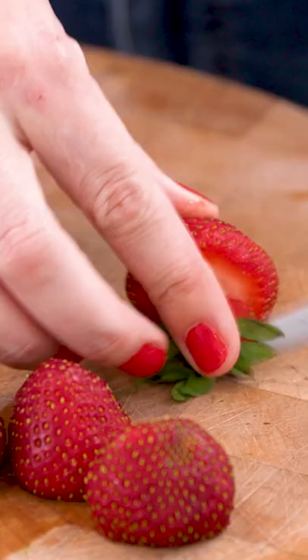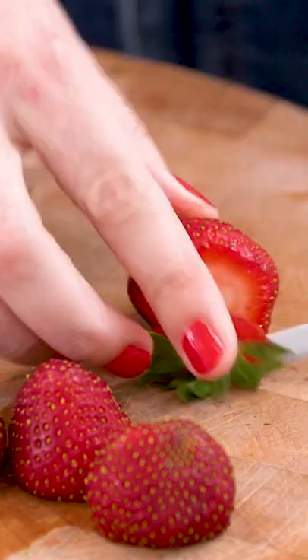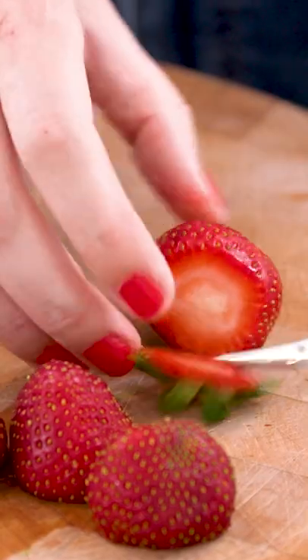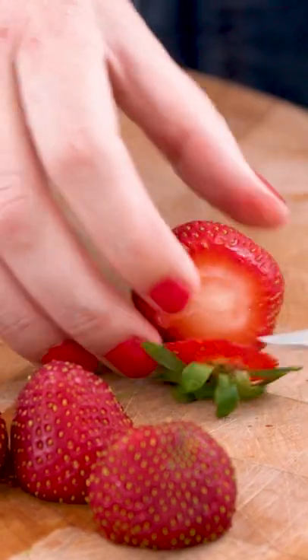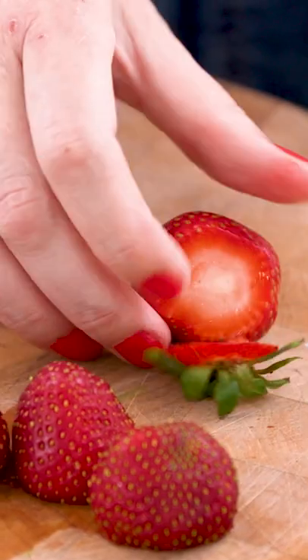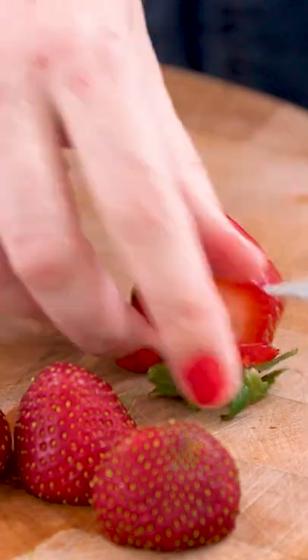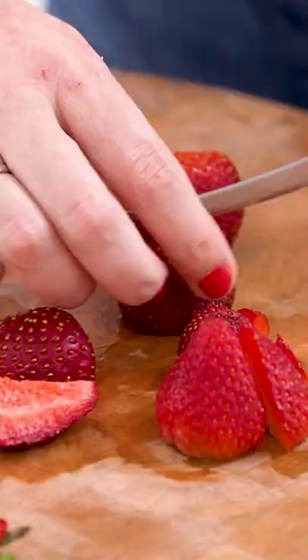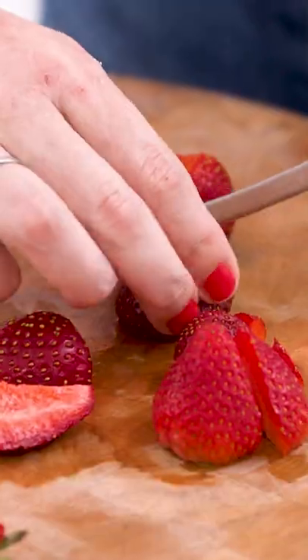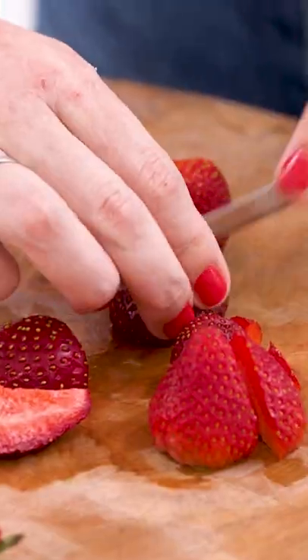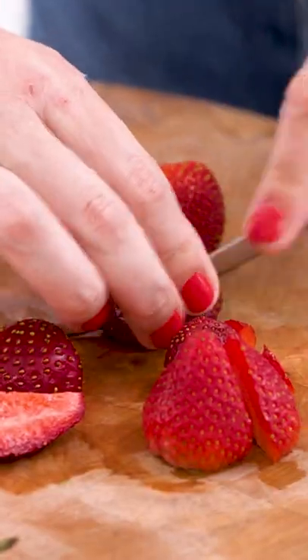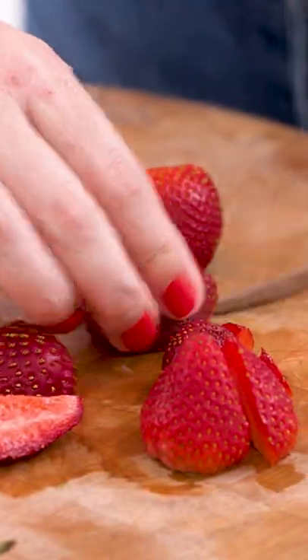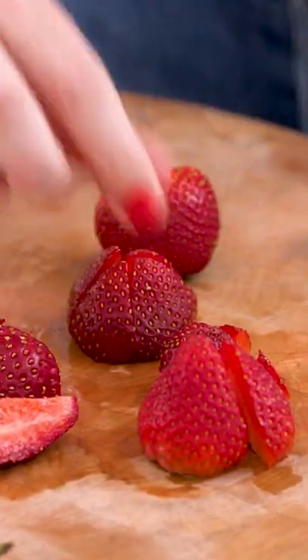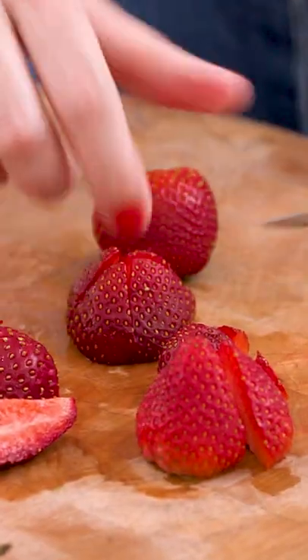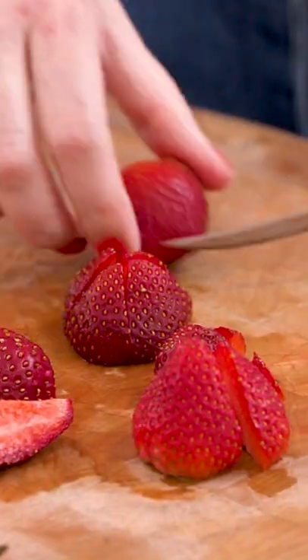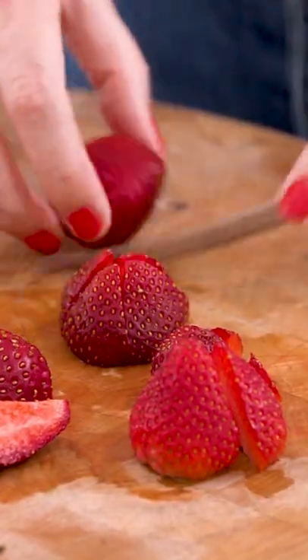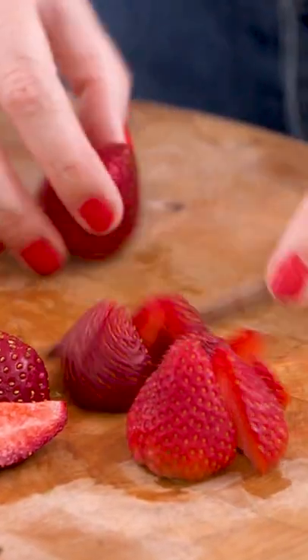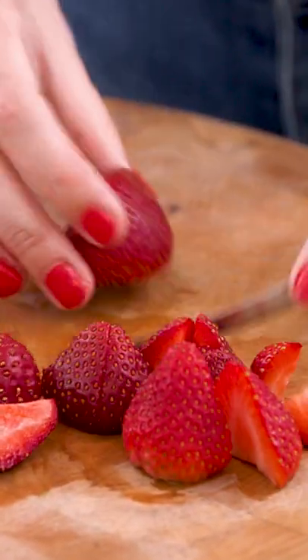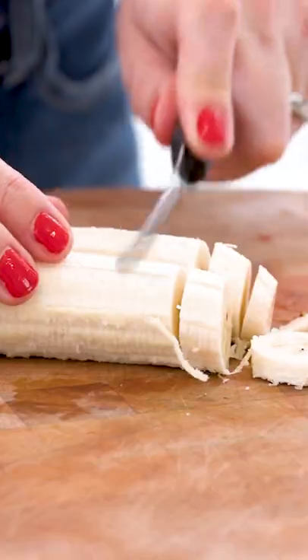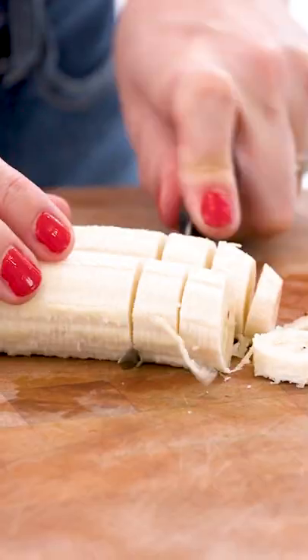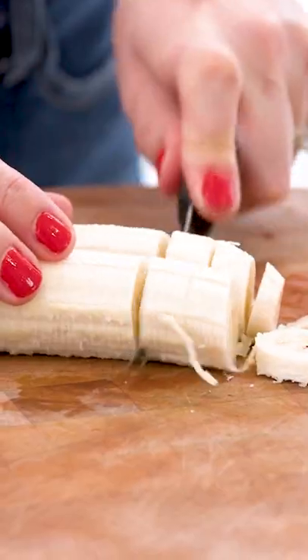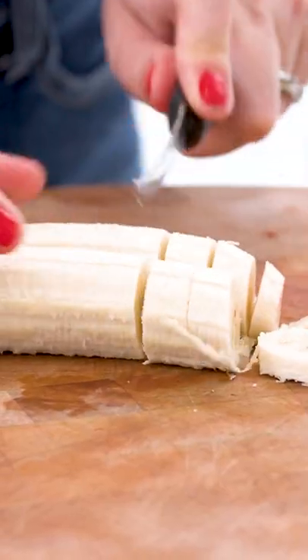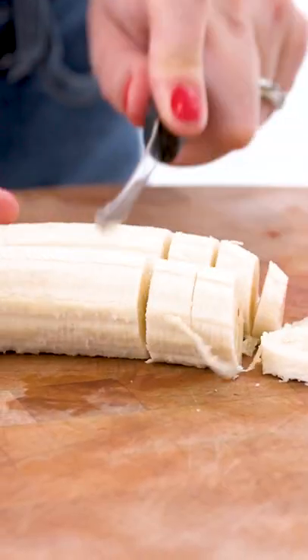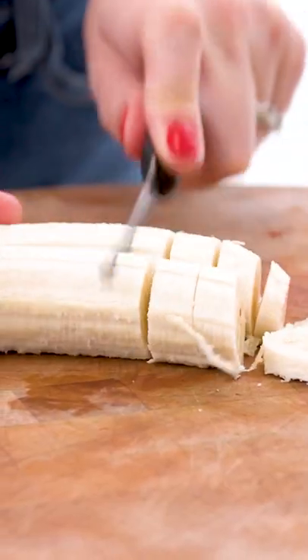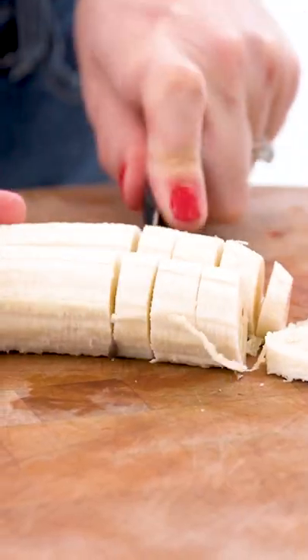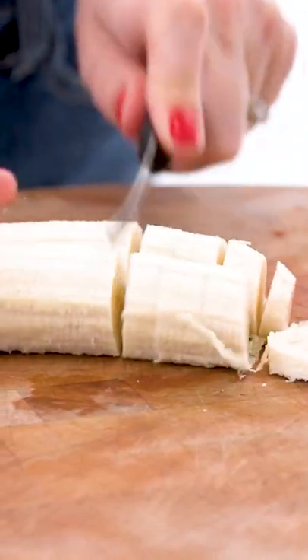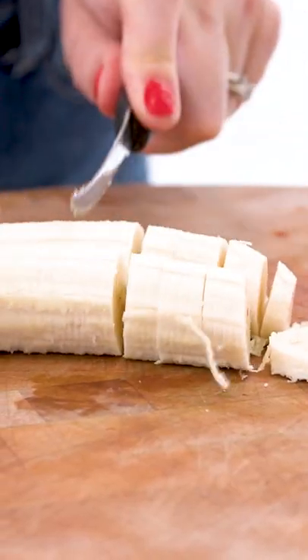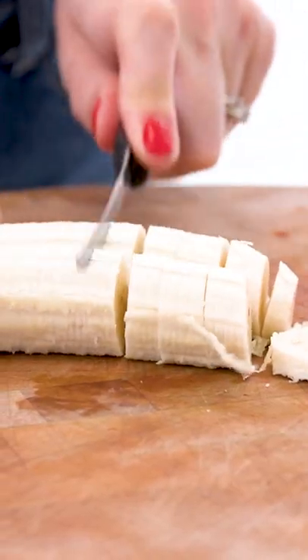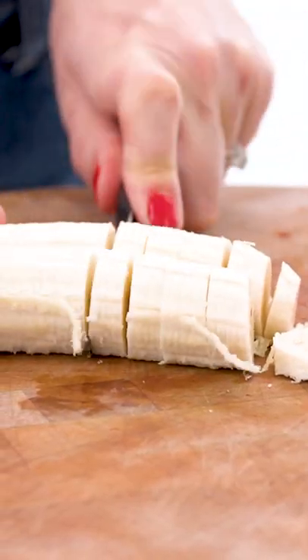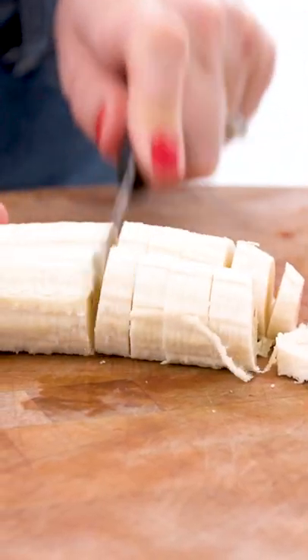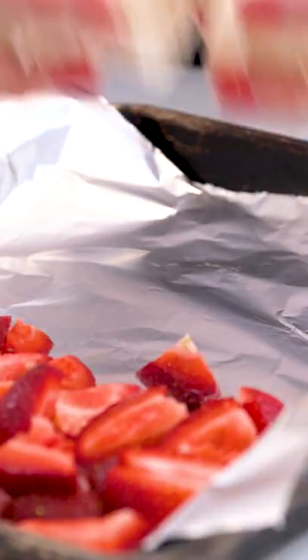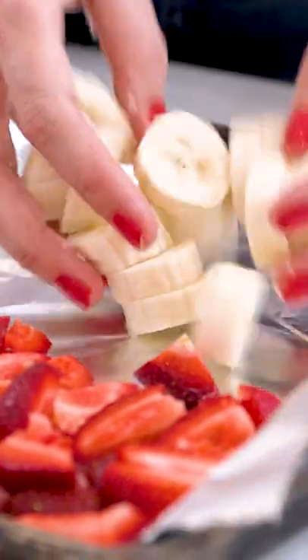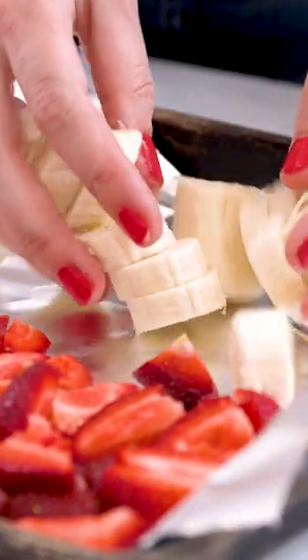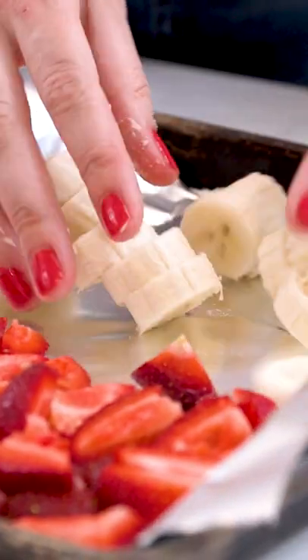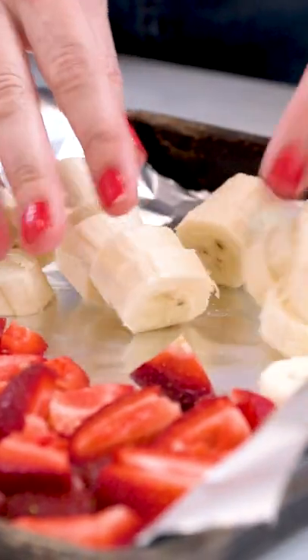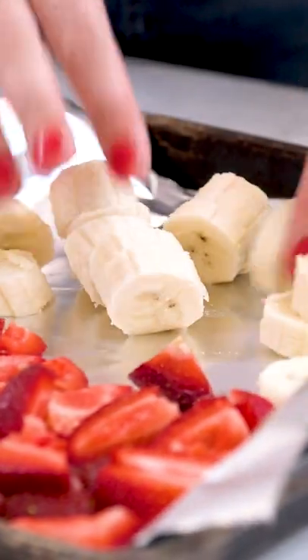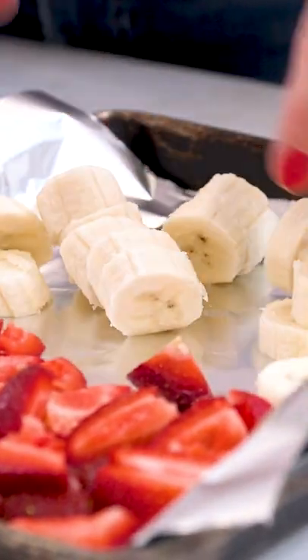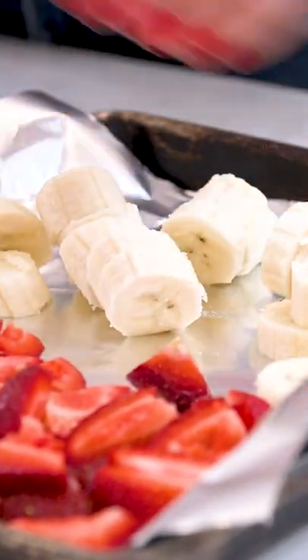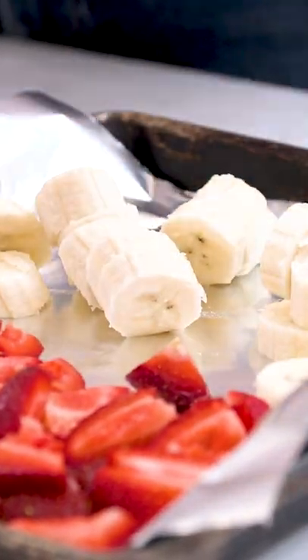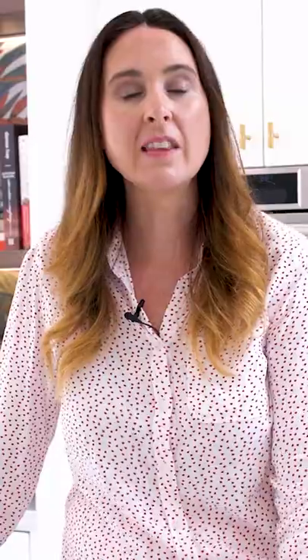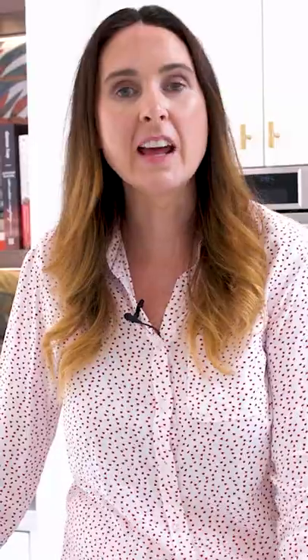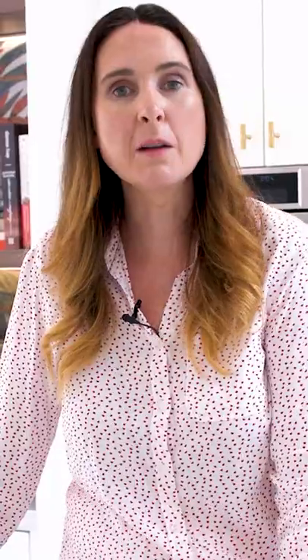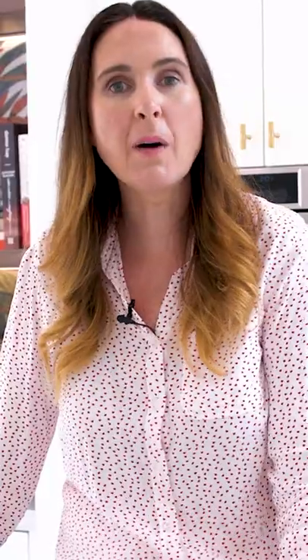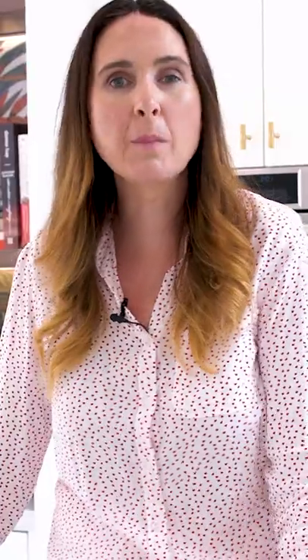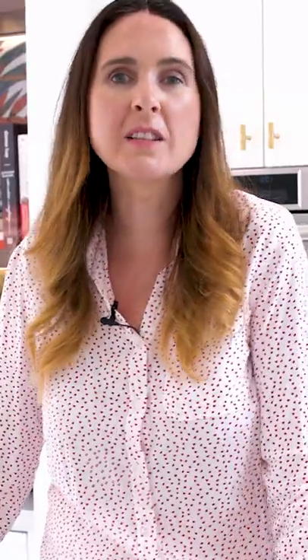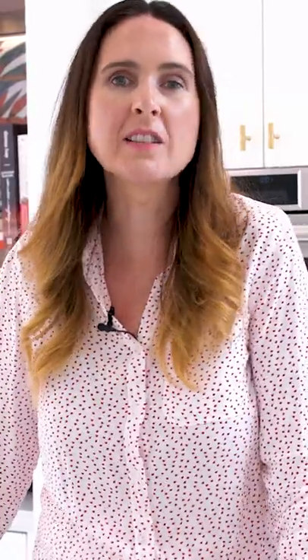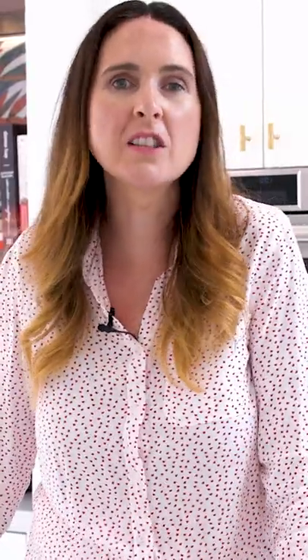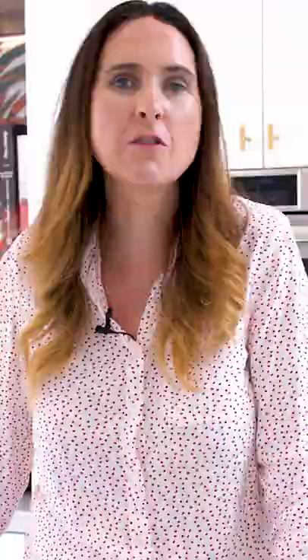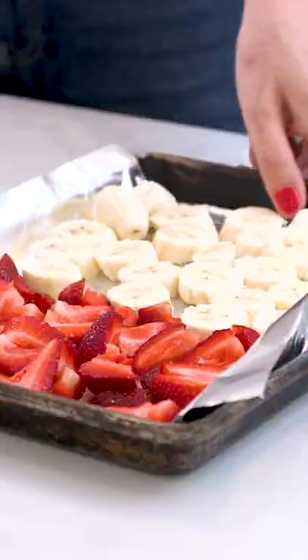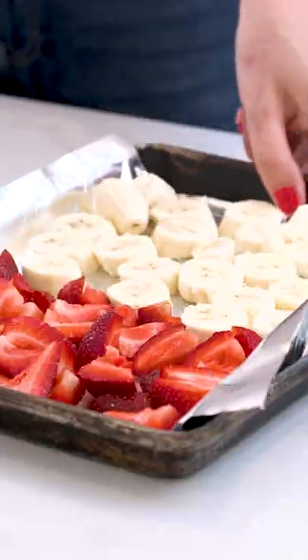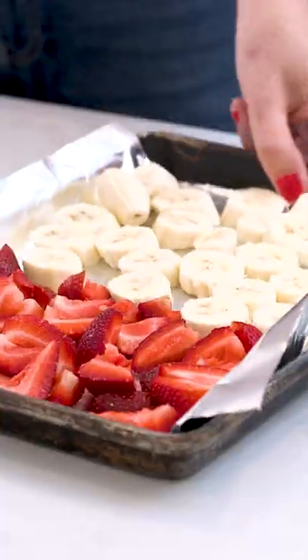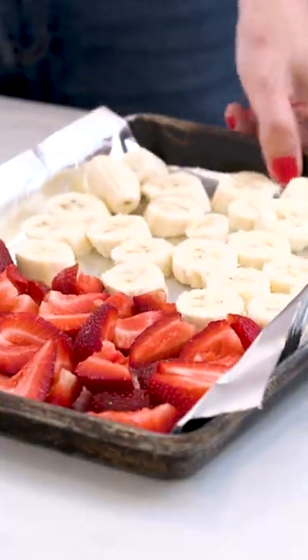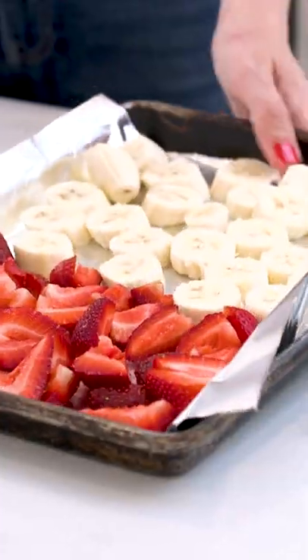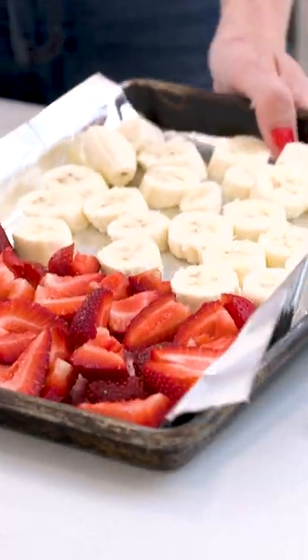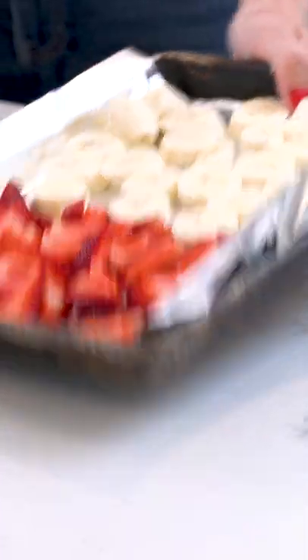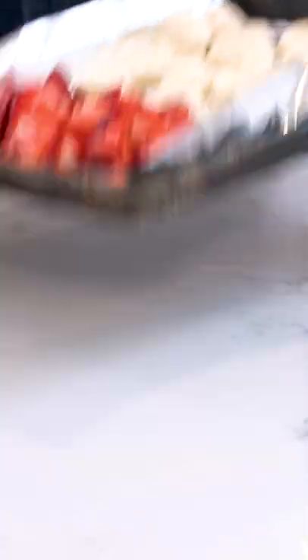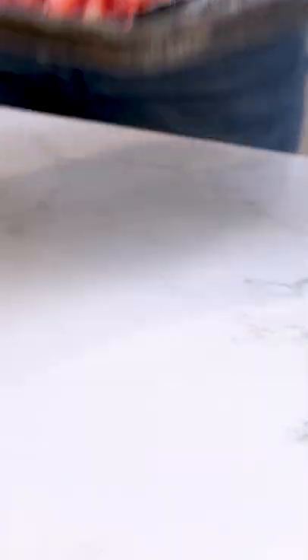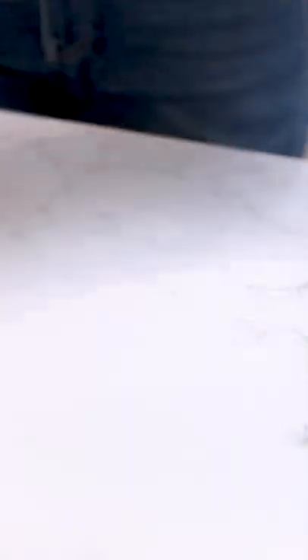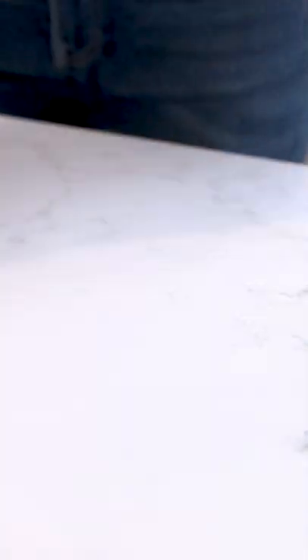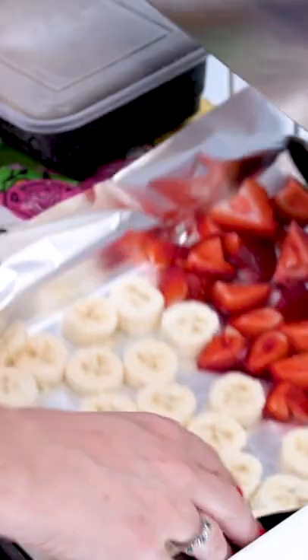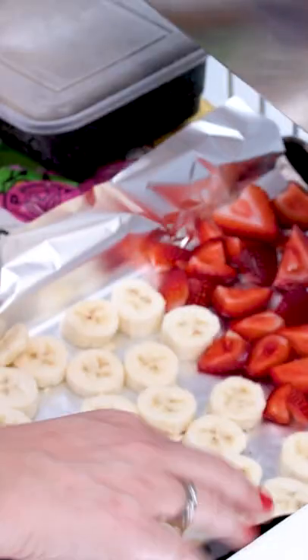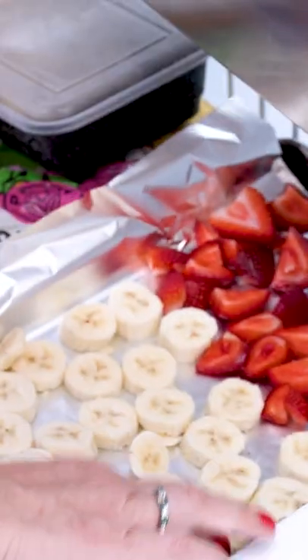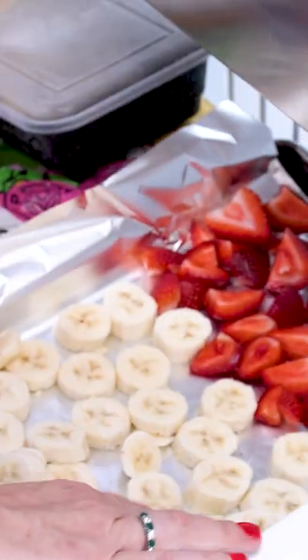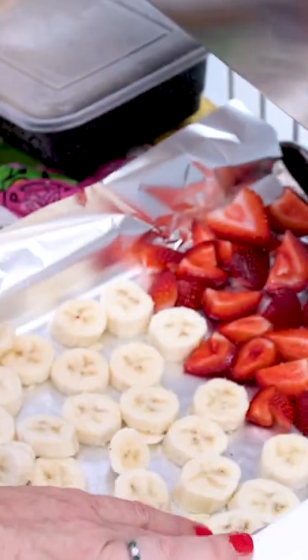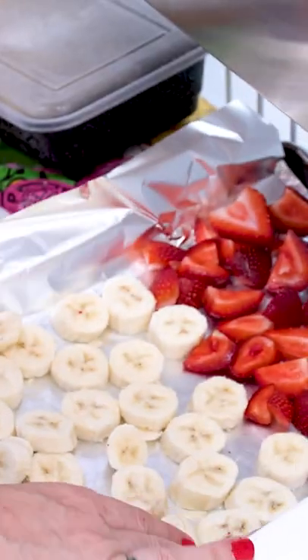Start out by quartering your strawberries and slicing your bananas and placing them on a tray, then pop these into the freezer for an hour or two until they're frozen.